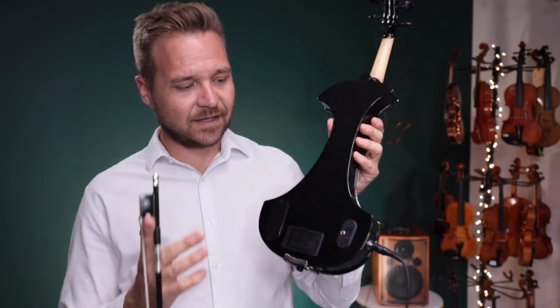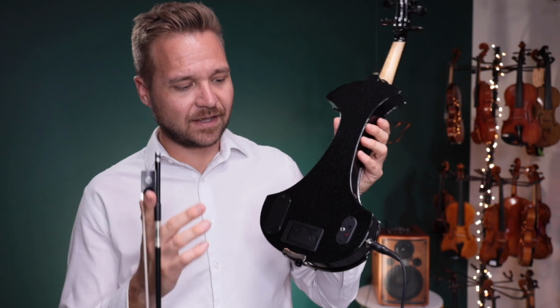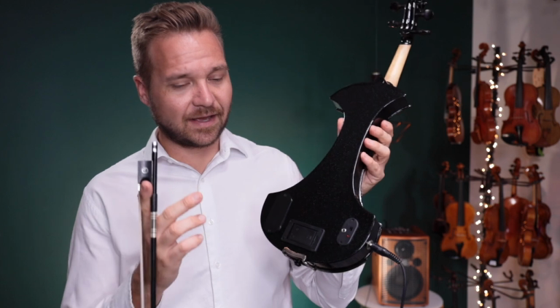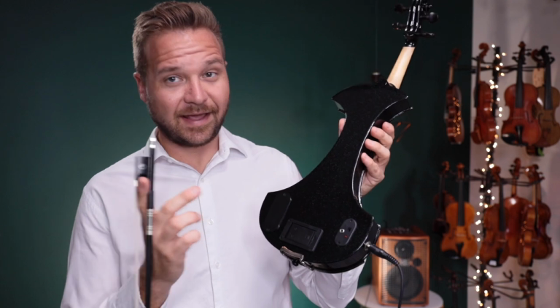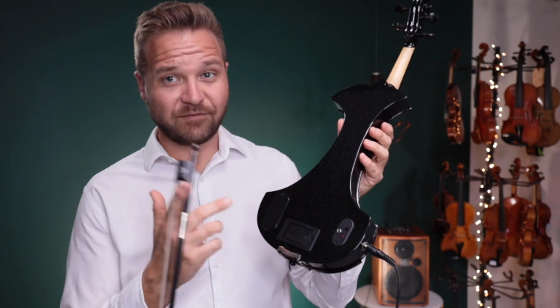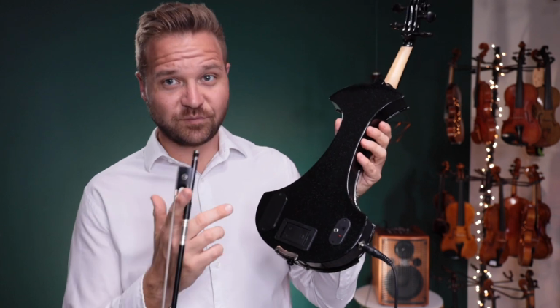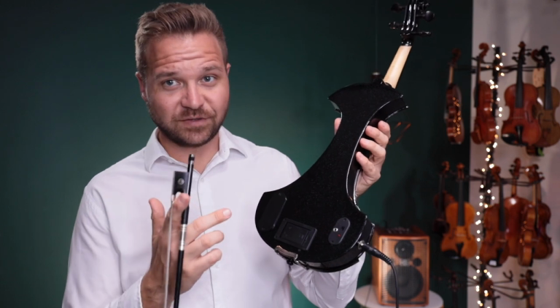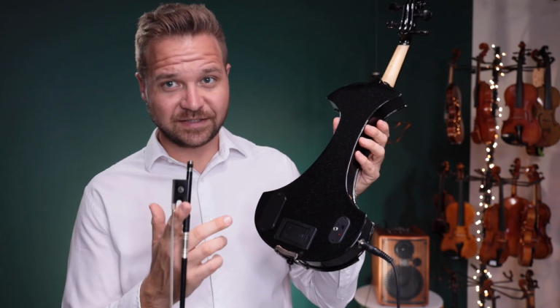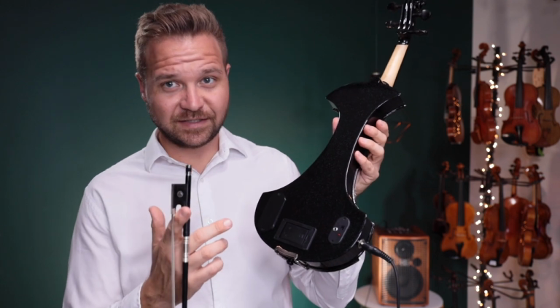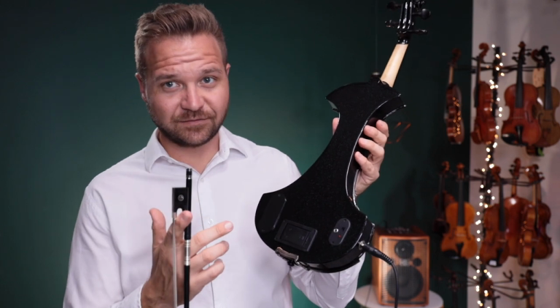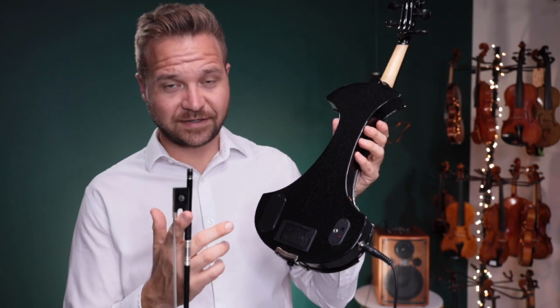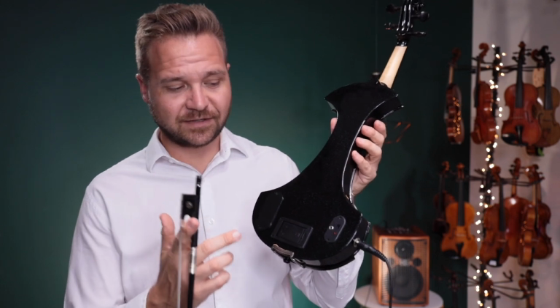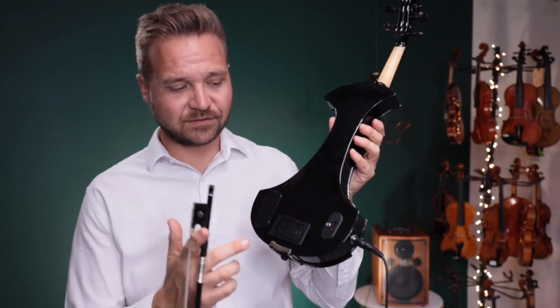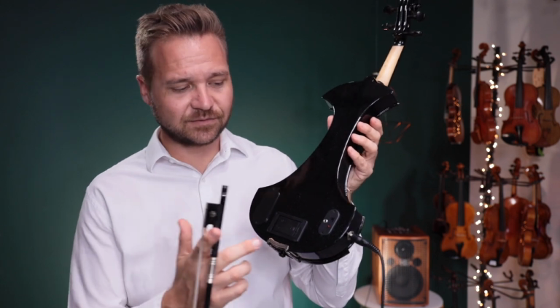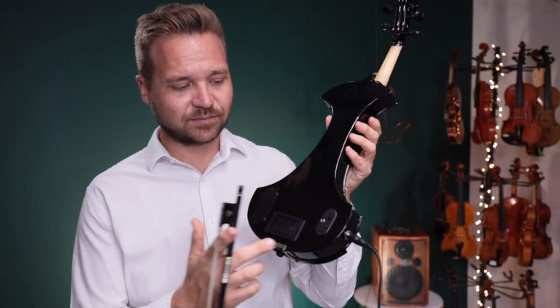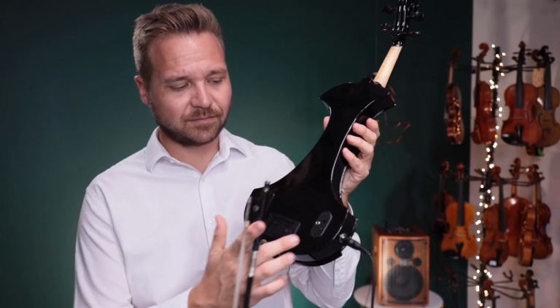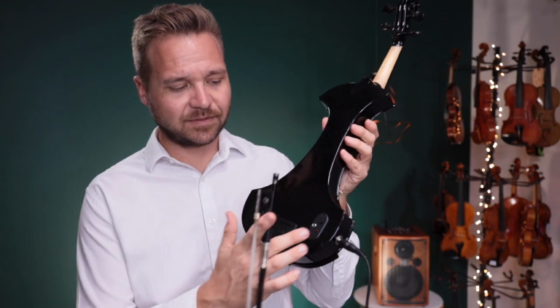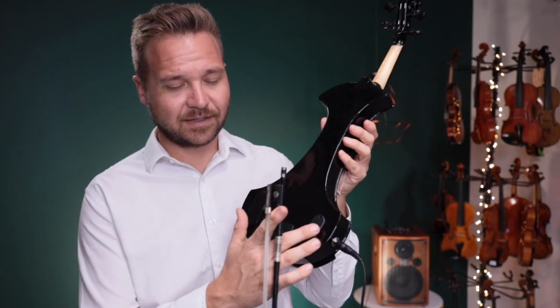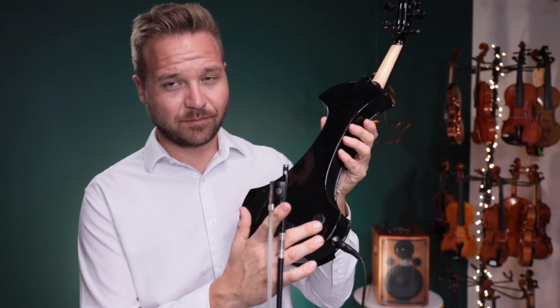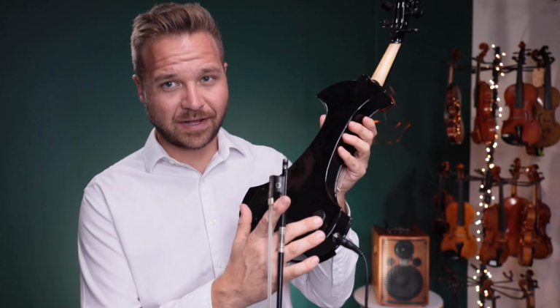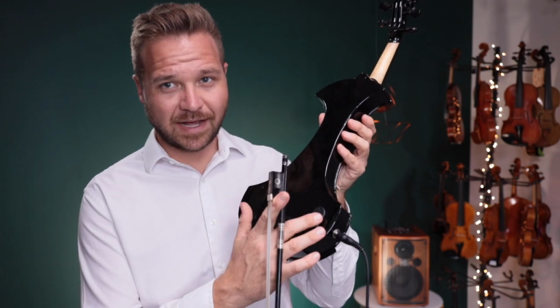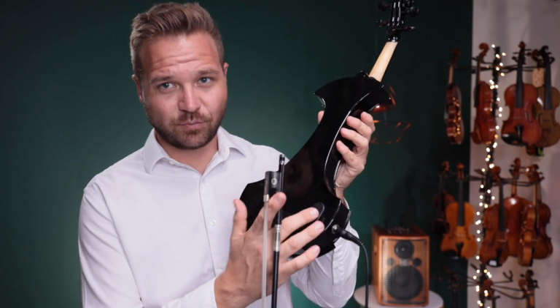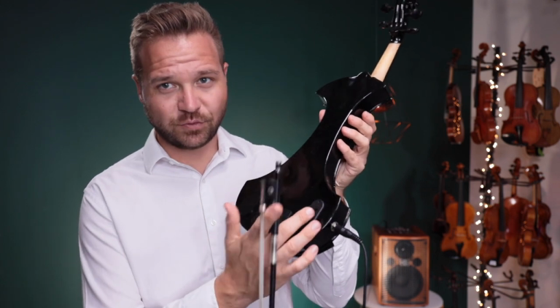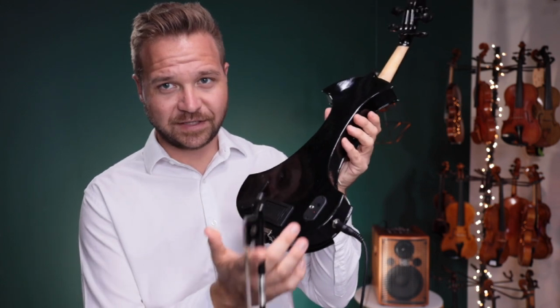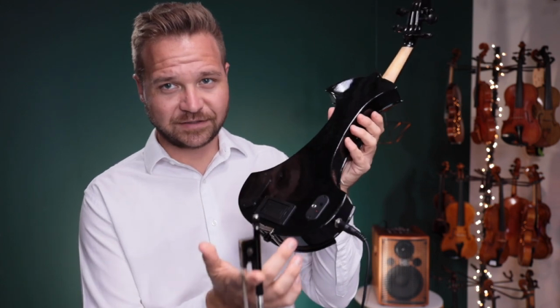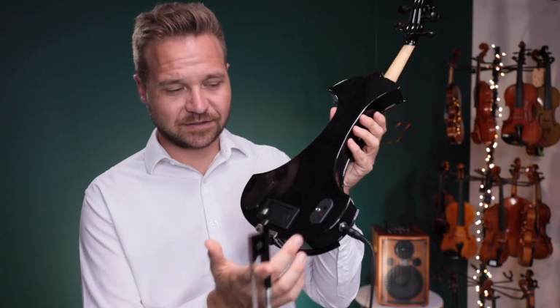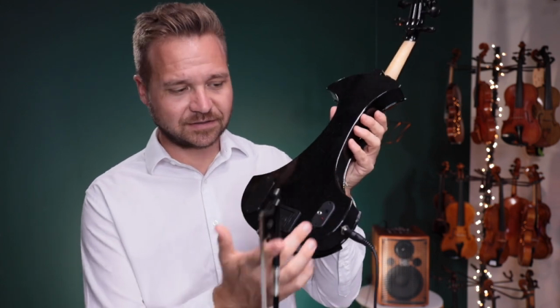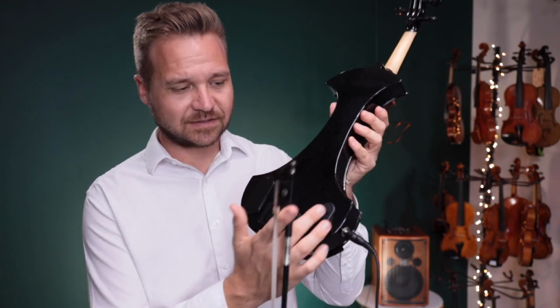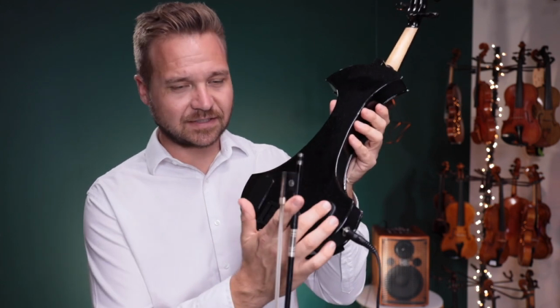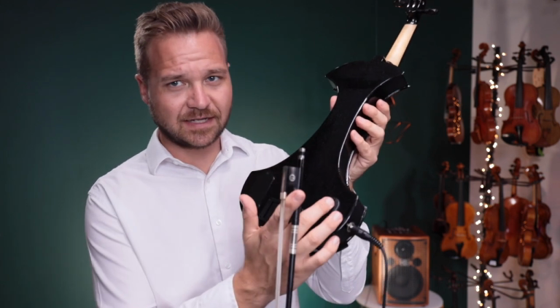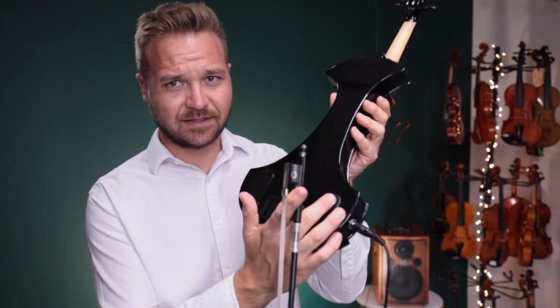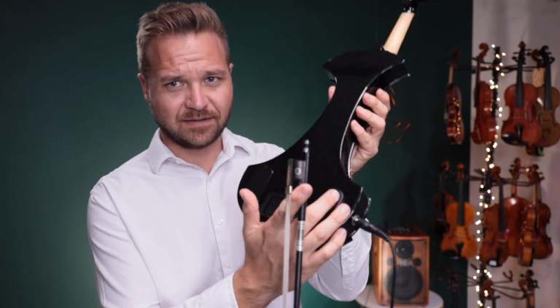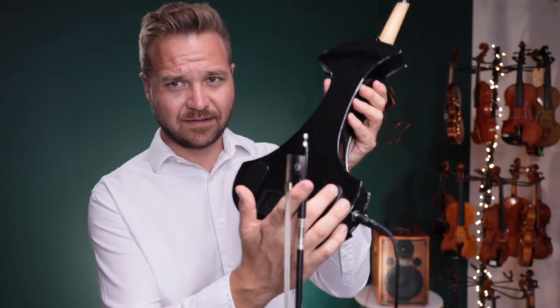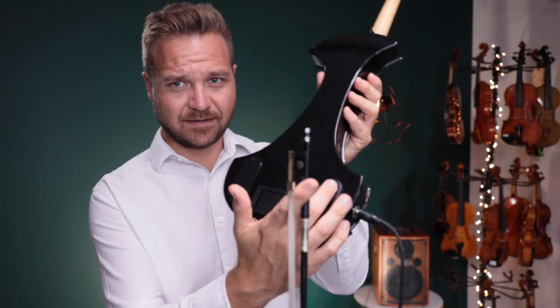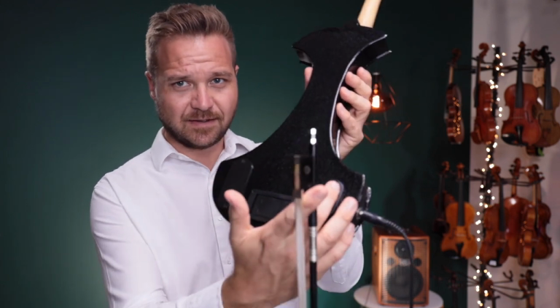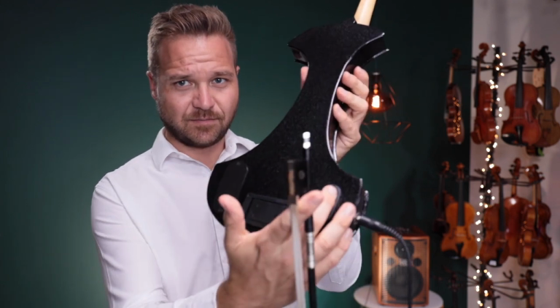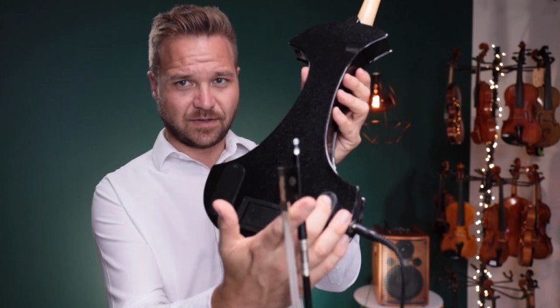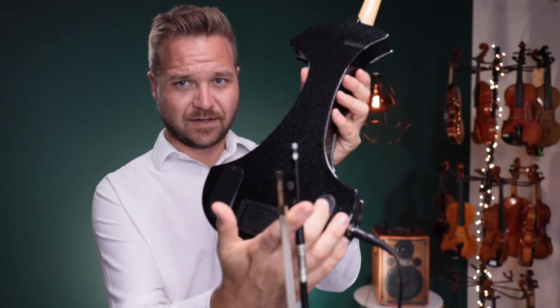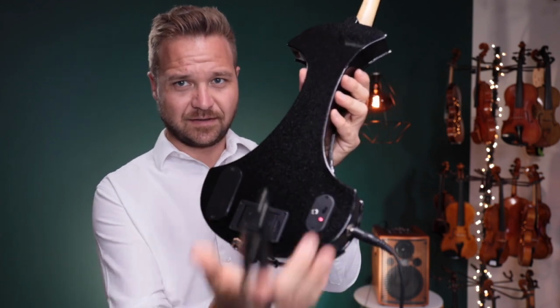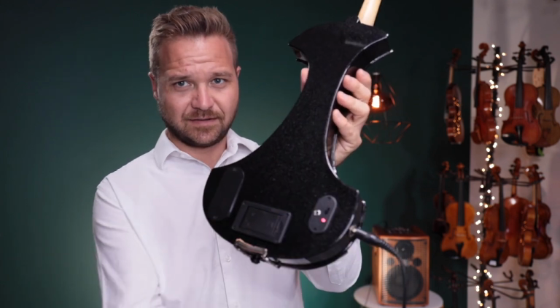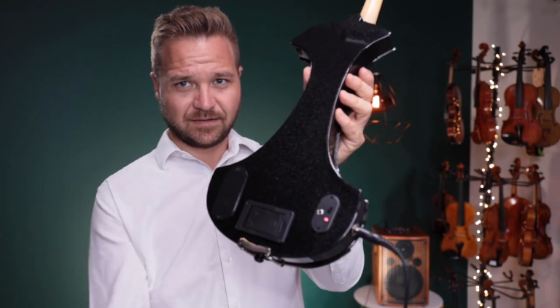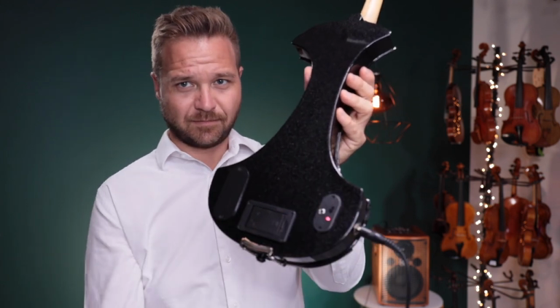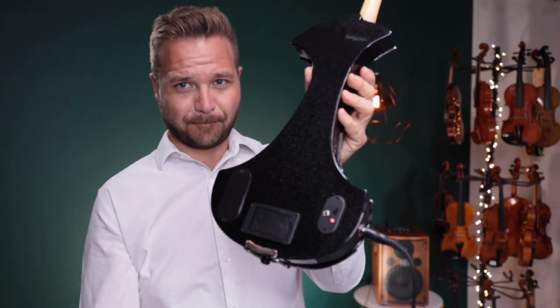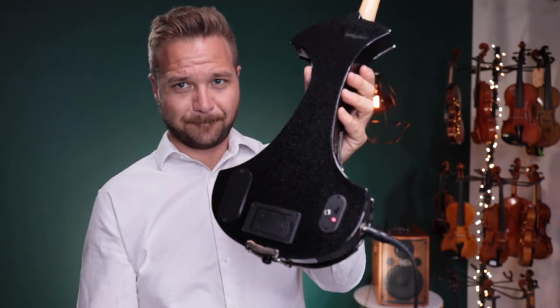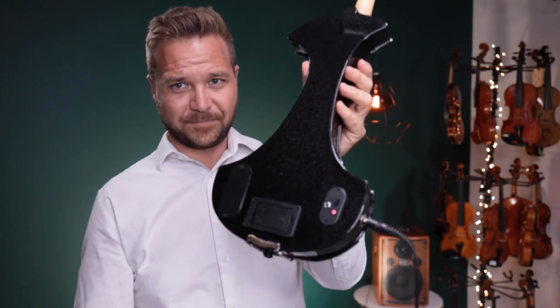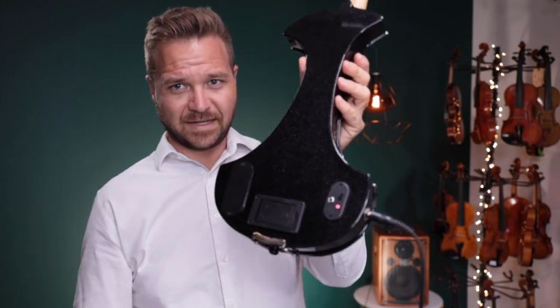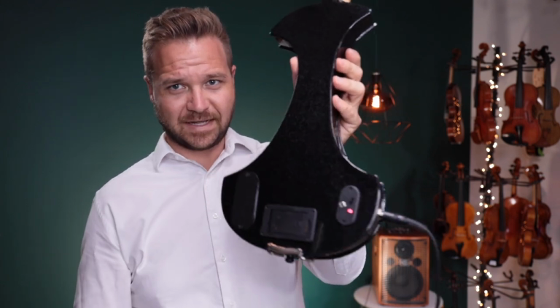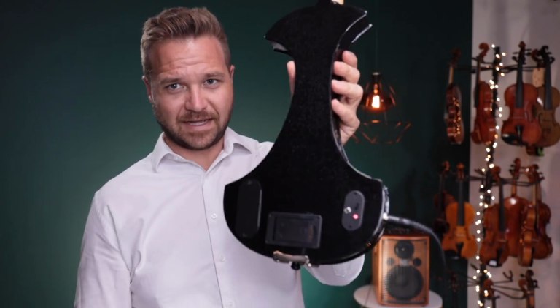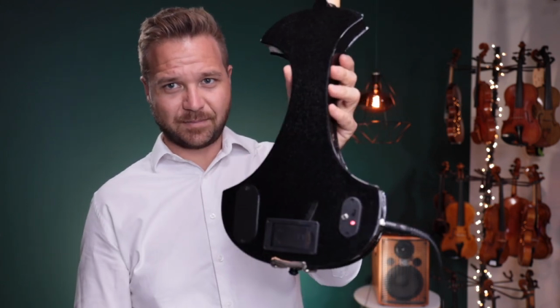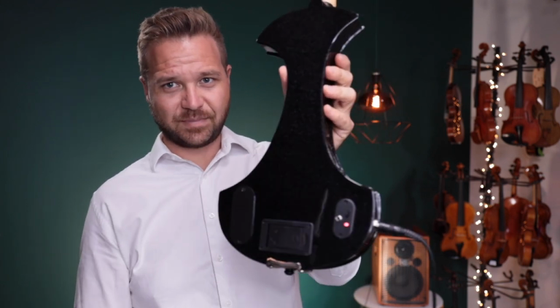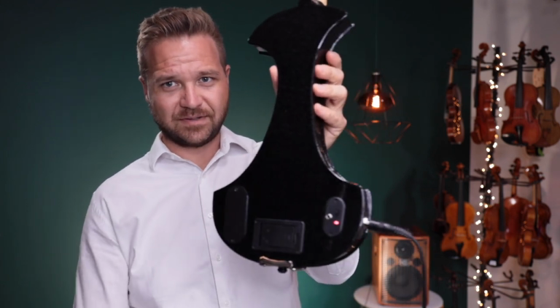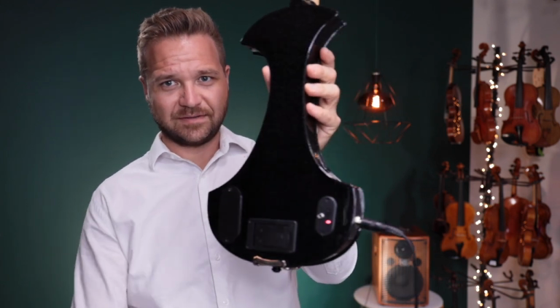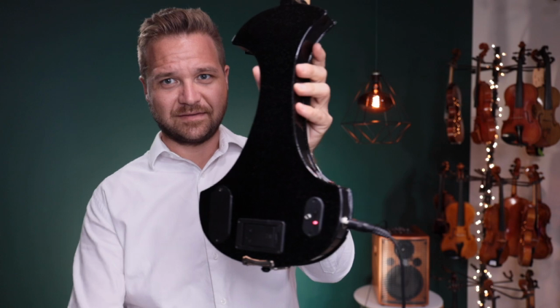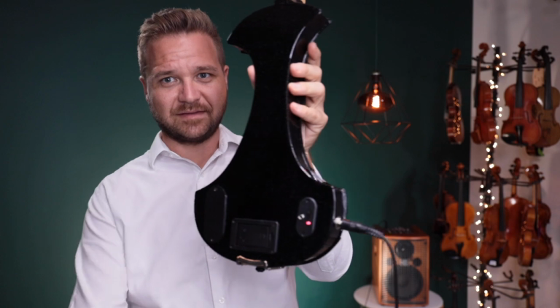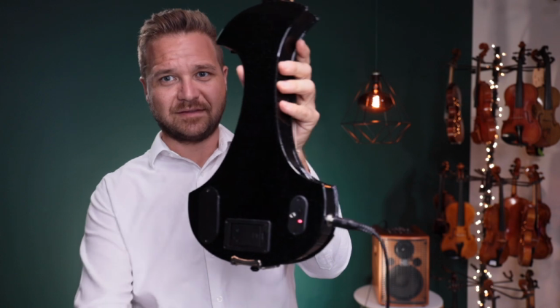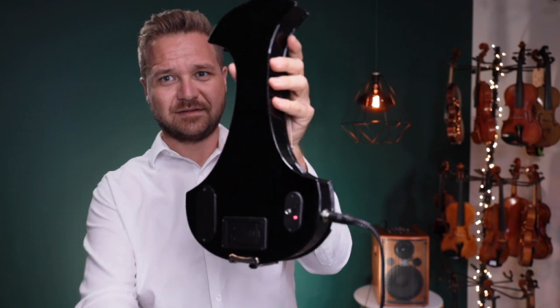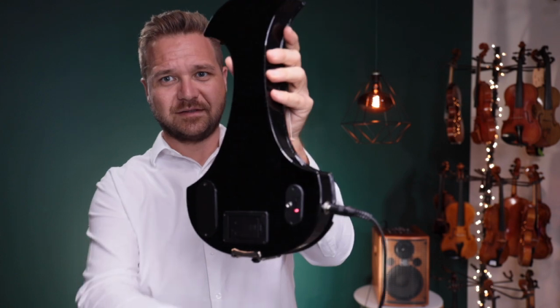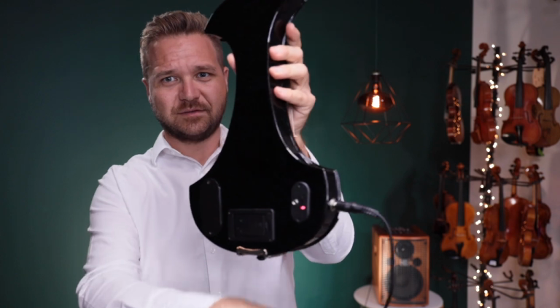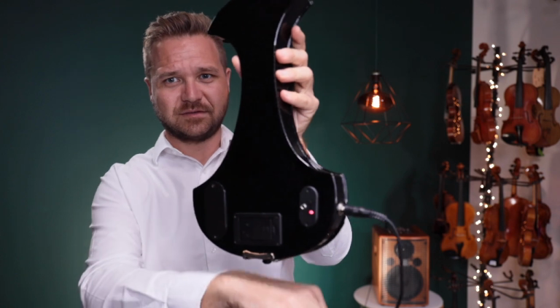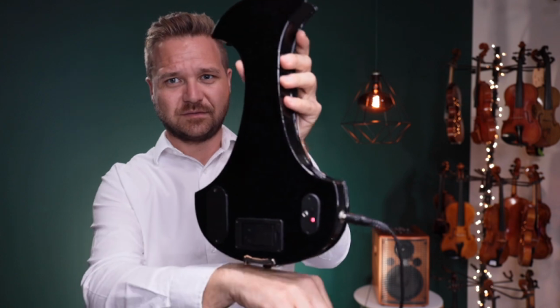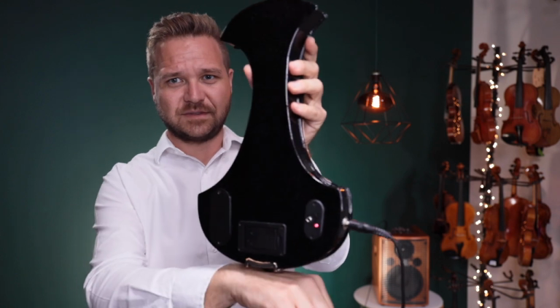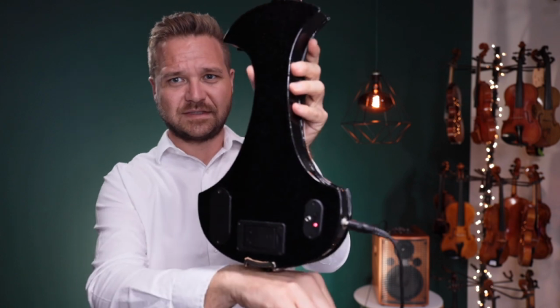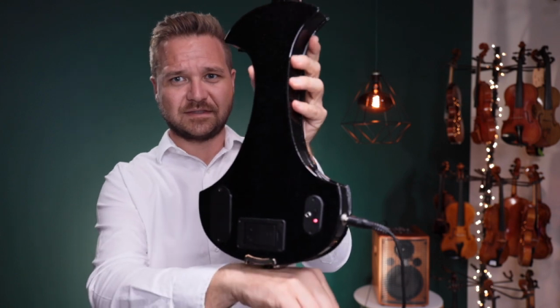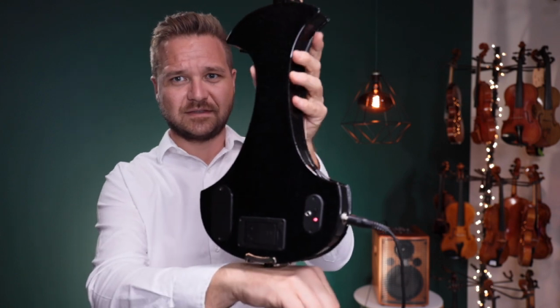I have it plugged in right now, so it's probably going to pop when I turn this on — but pop goes the weasel.